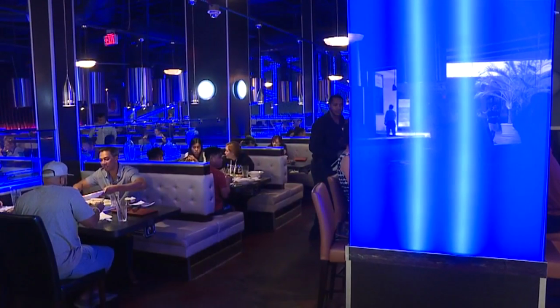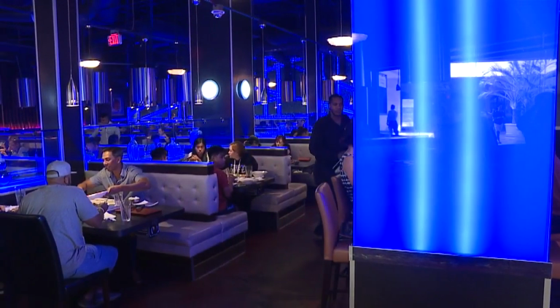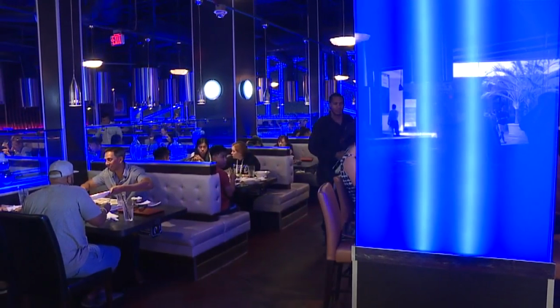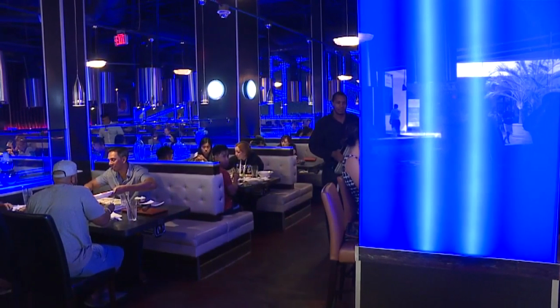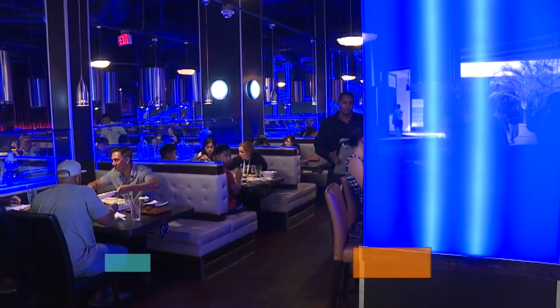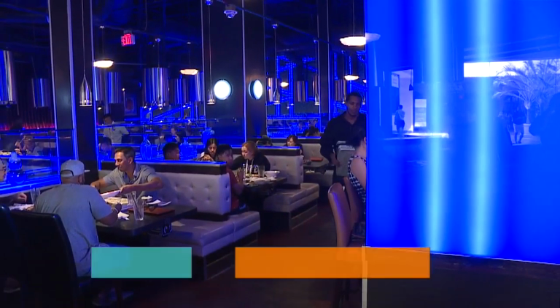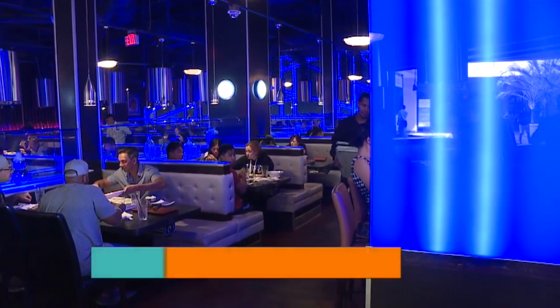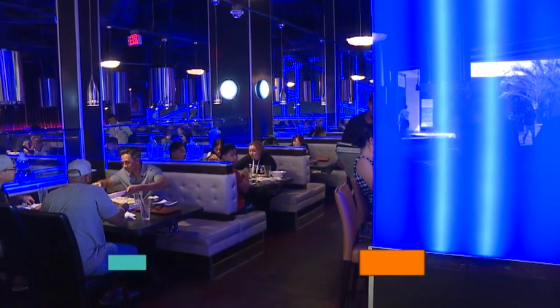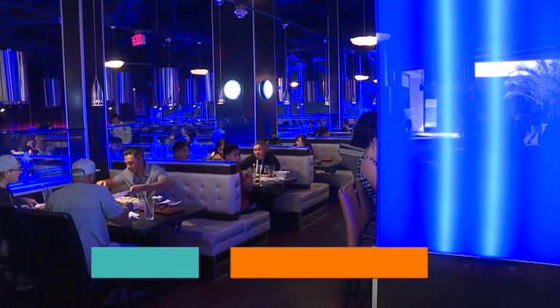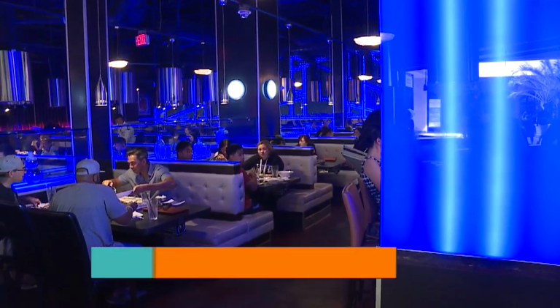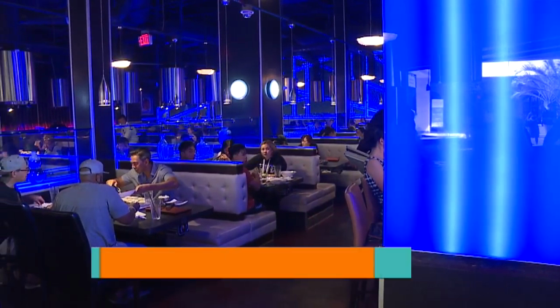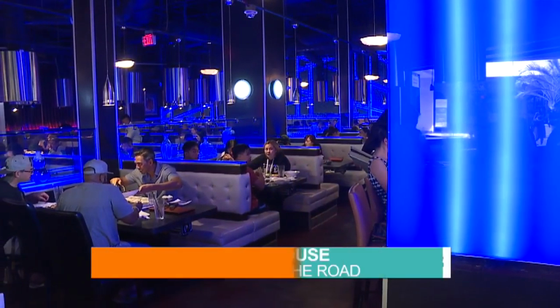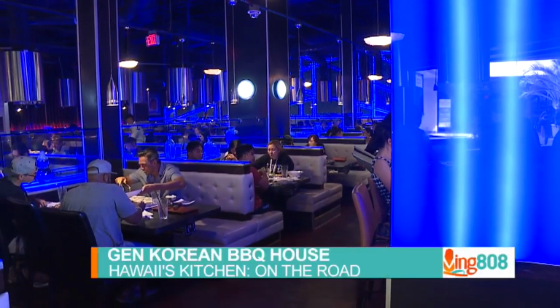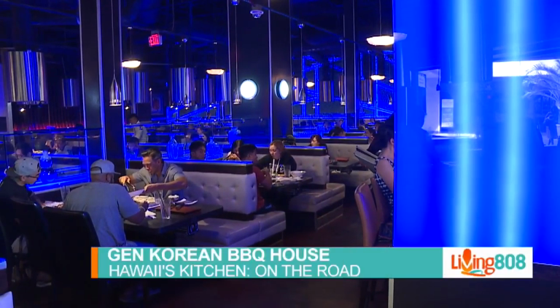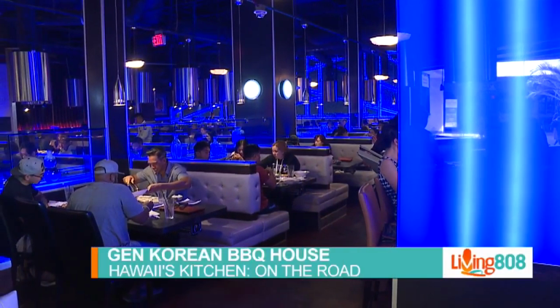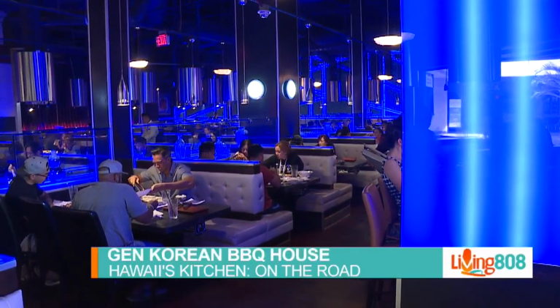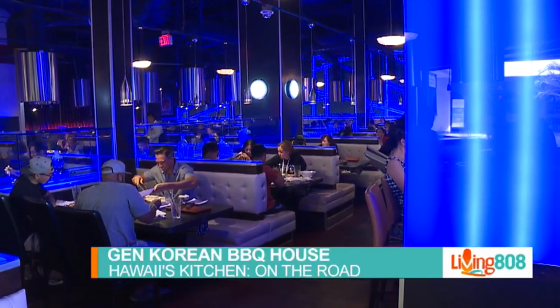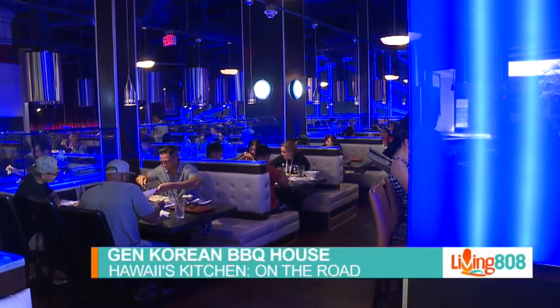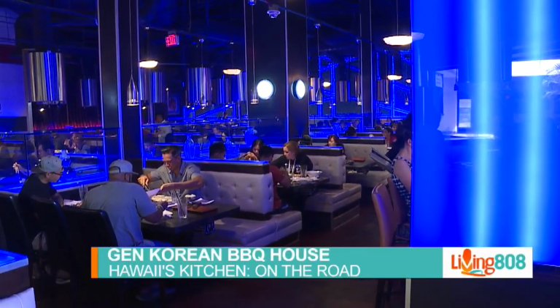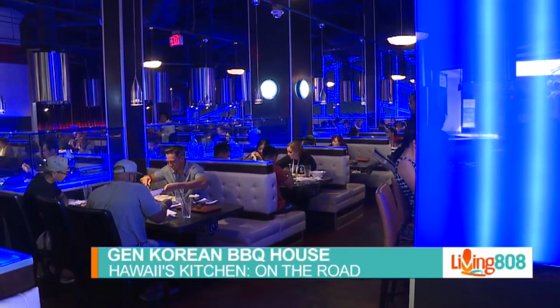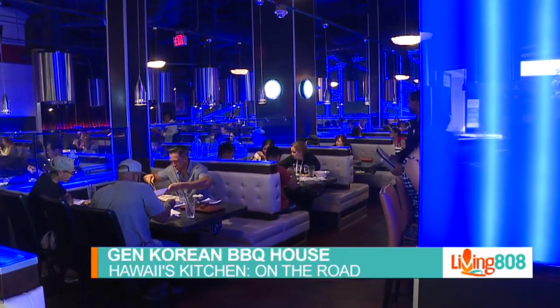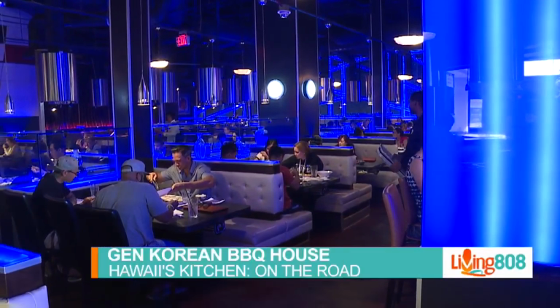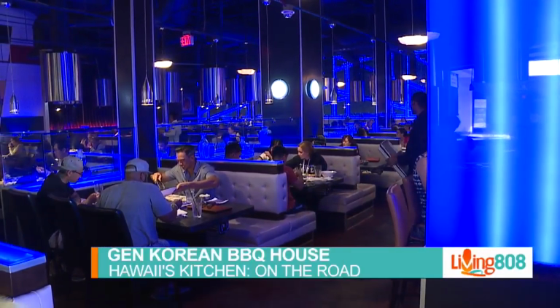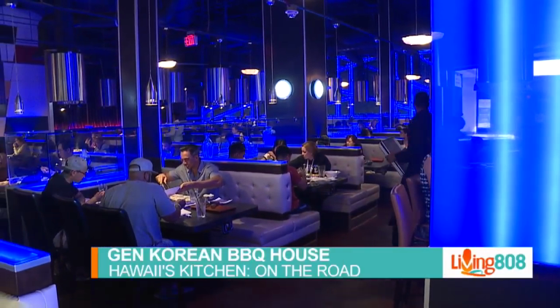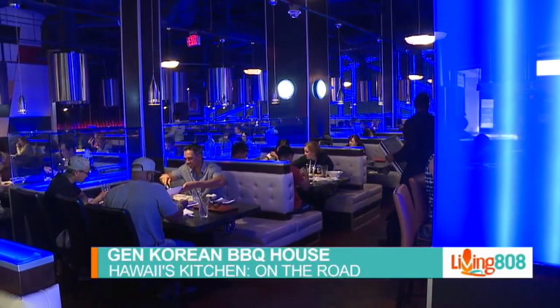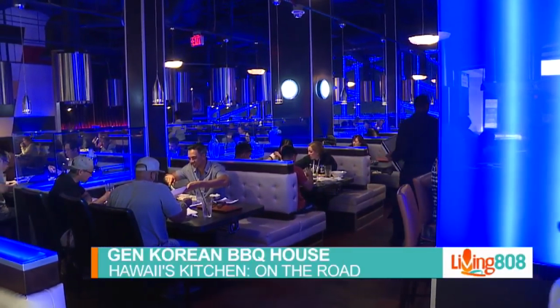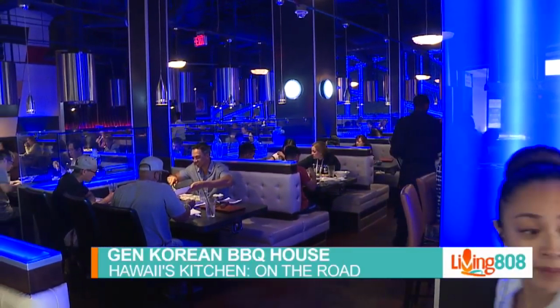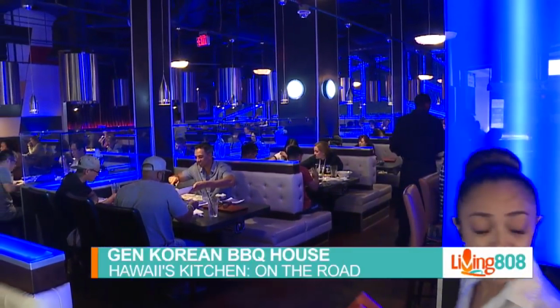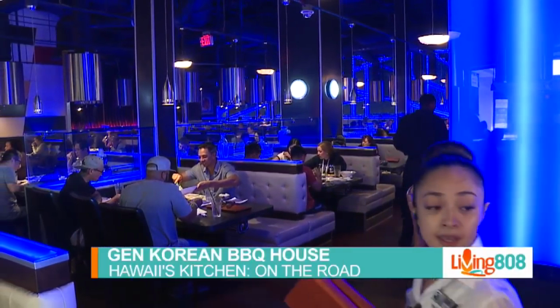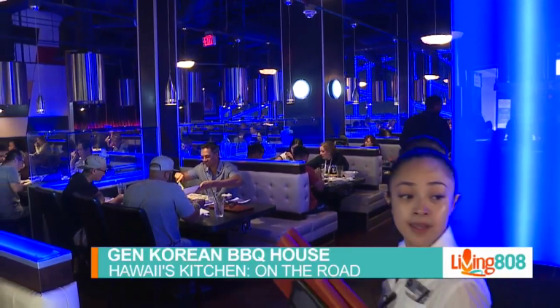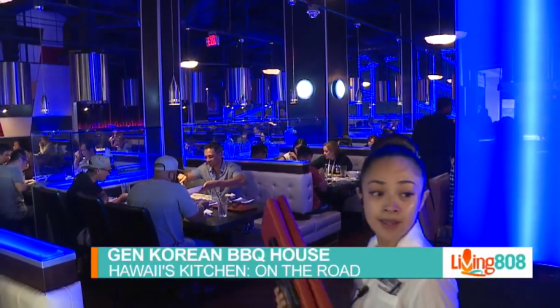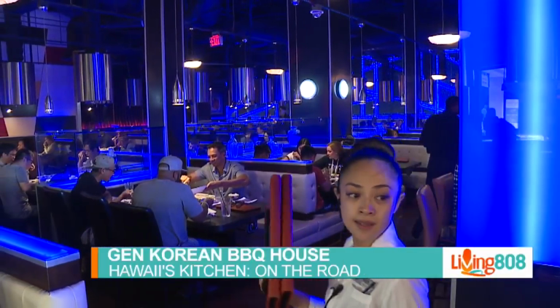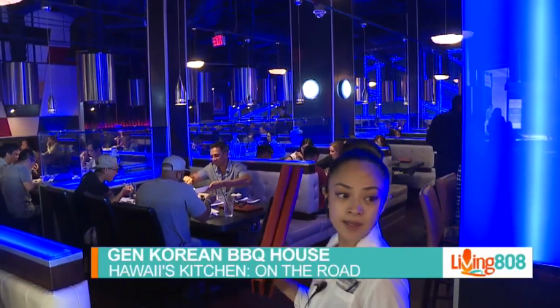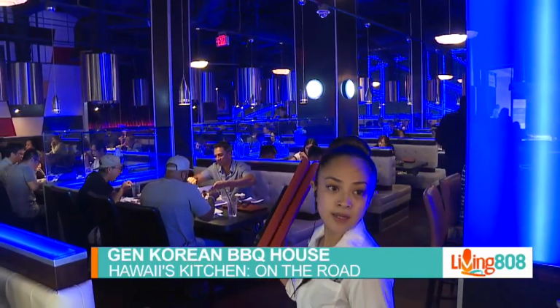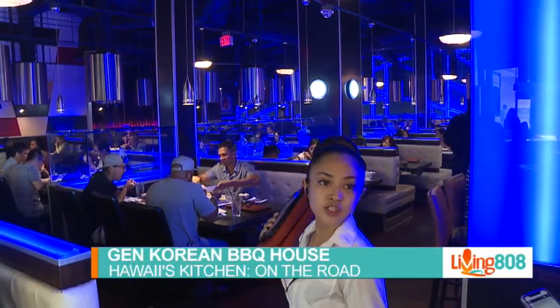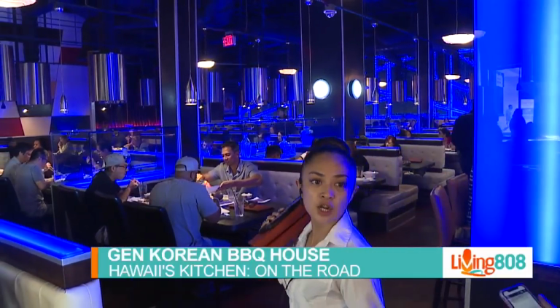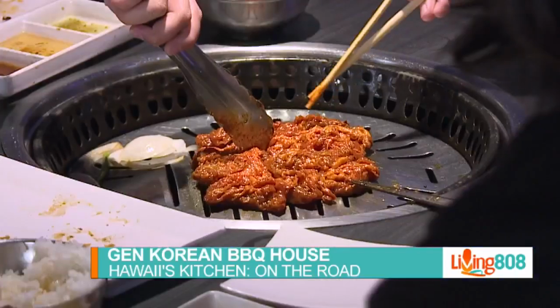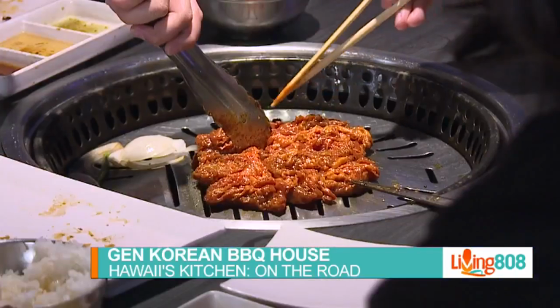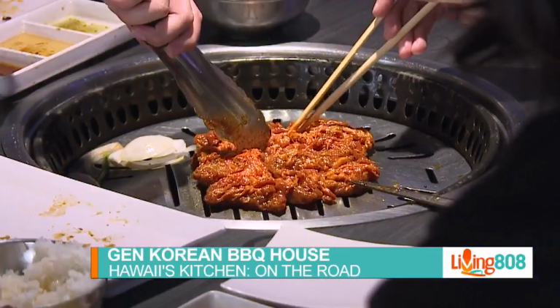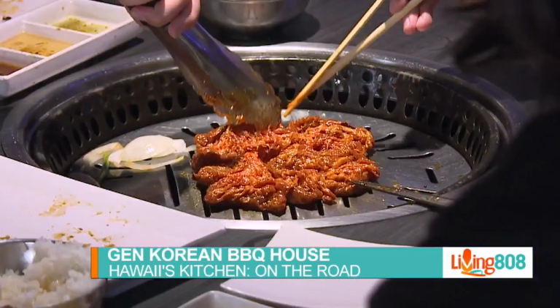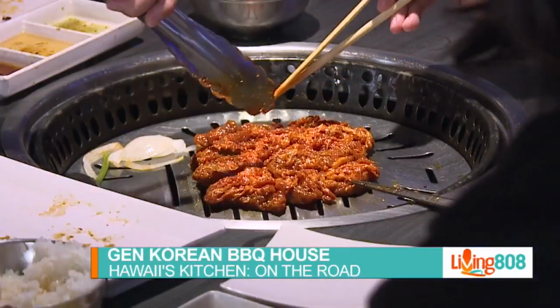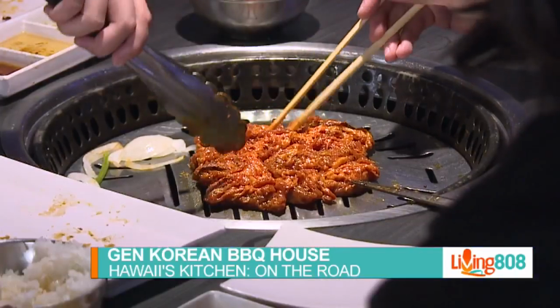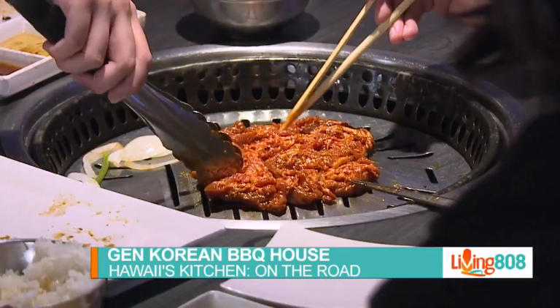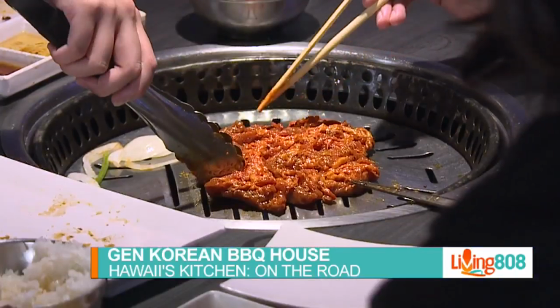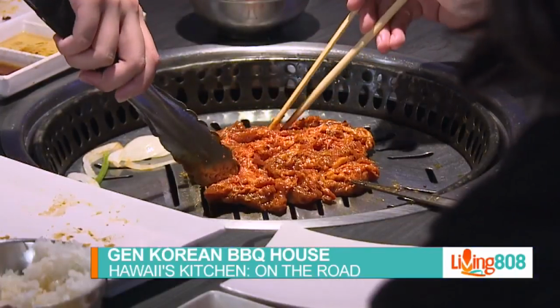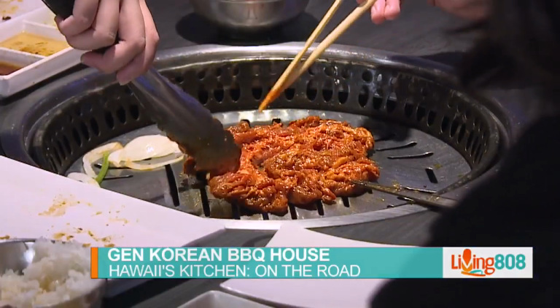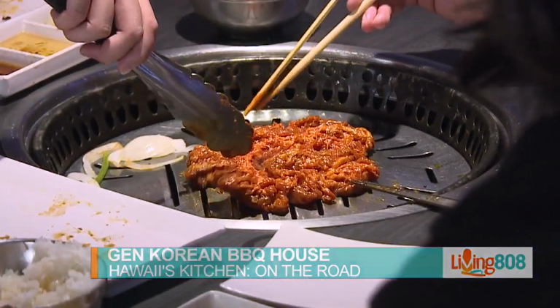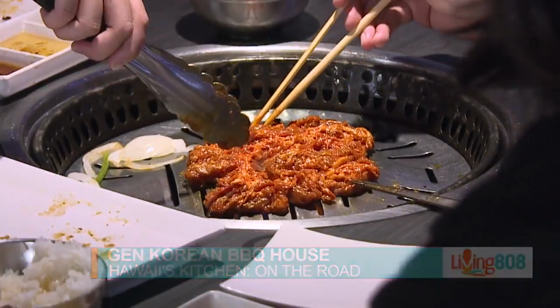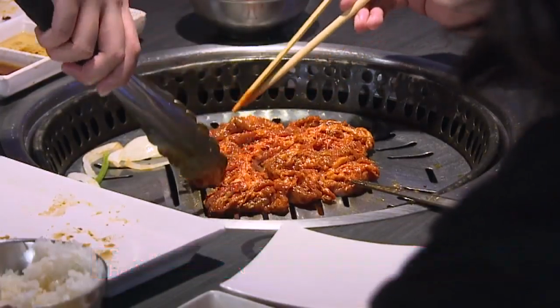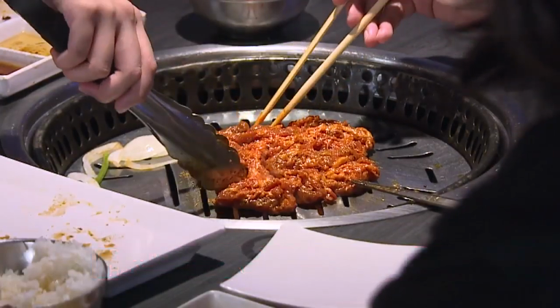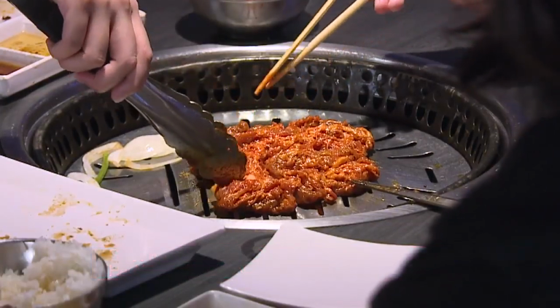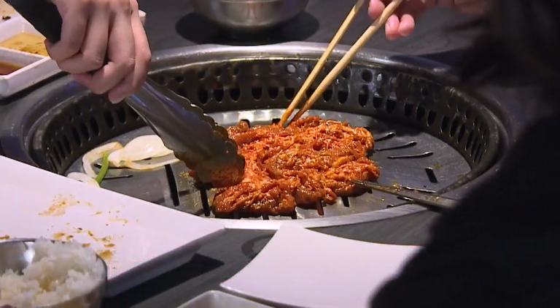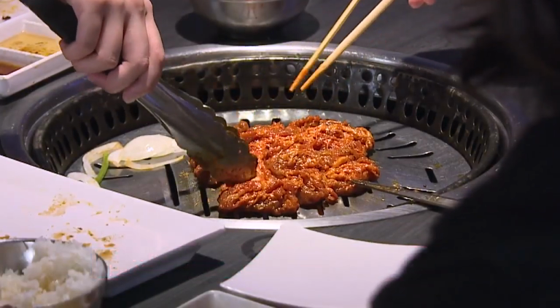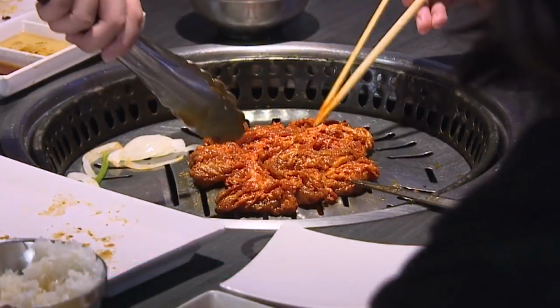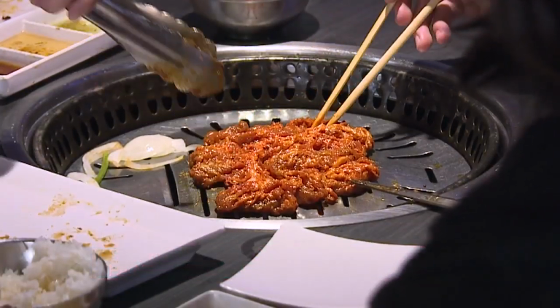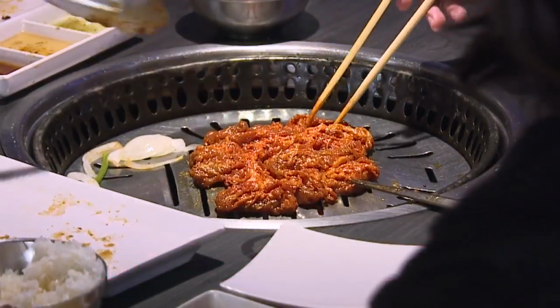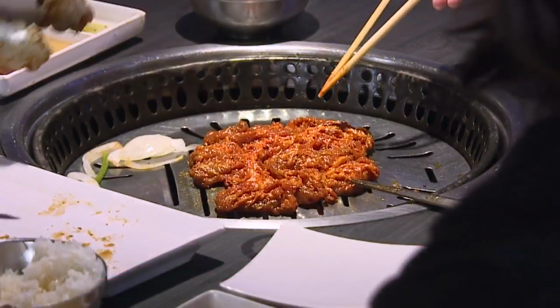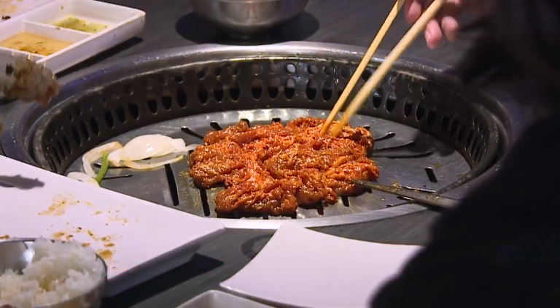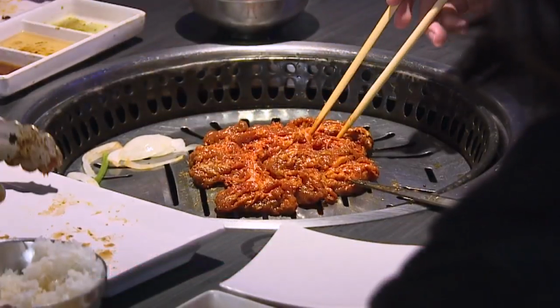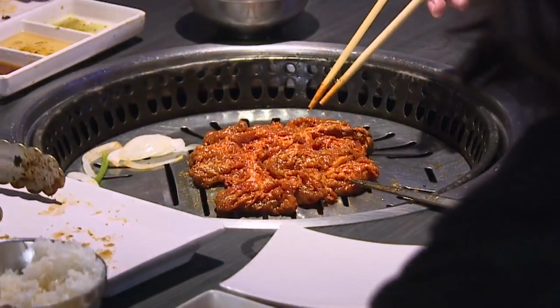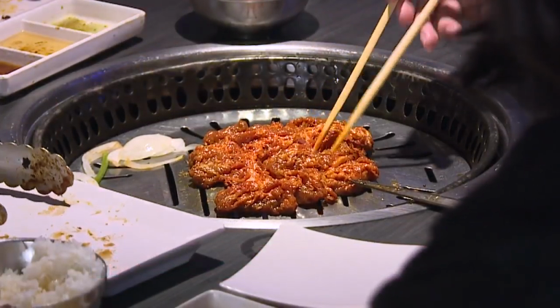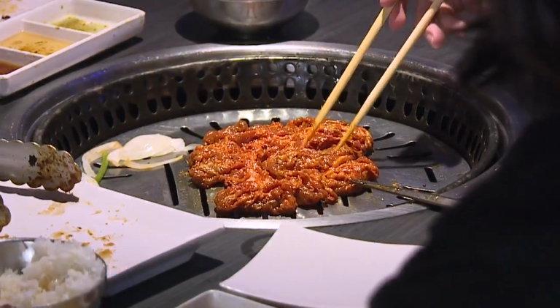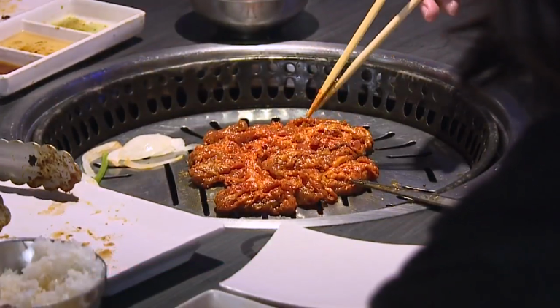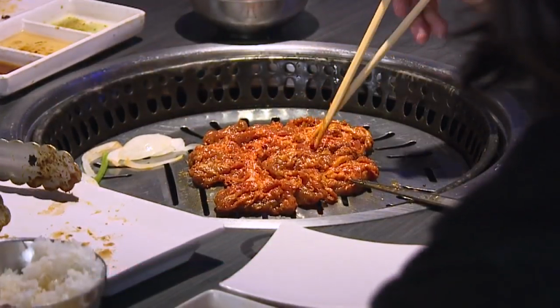Welcome back to Living at Wait and to Hawaii's Kitchen on the Road. We're in the kitchen at Jen Korean BBQ House at Ala Moana, with General Manager Triton Oshiro.